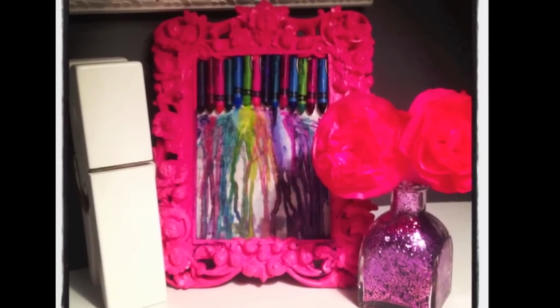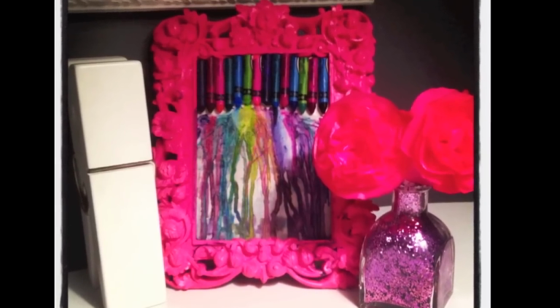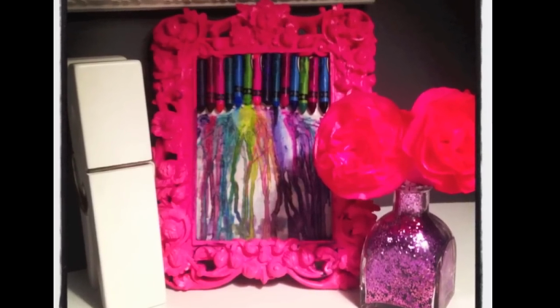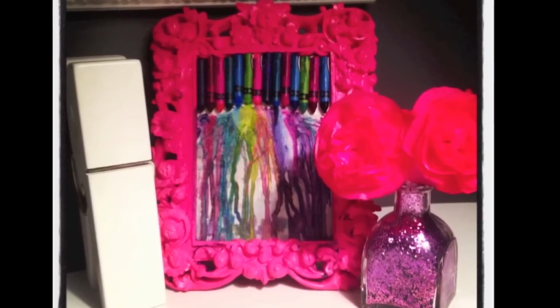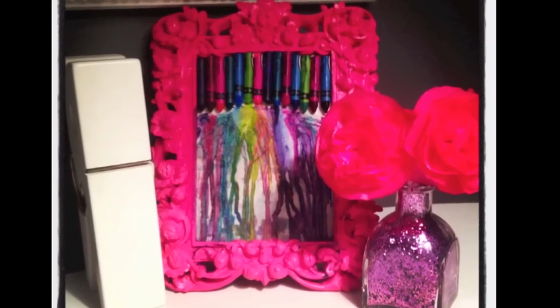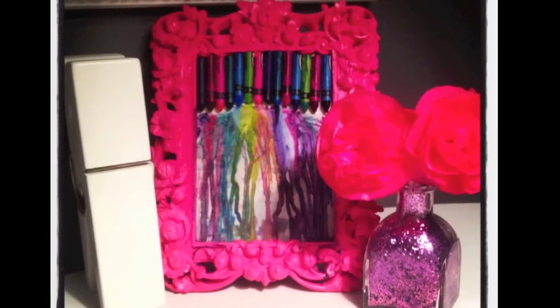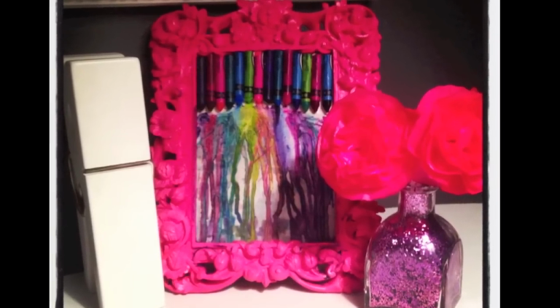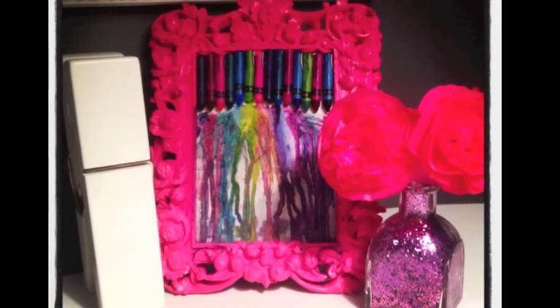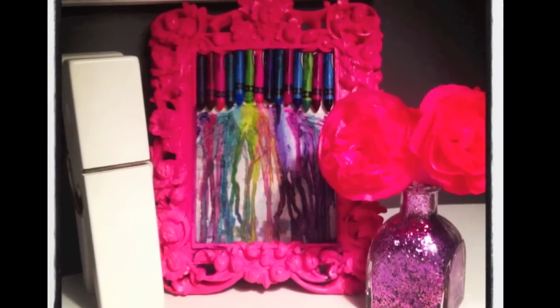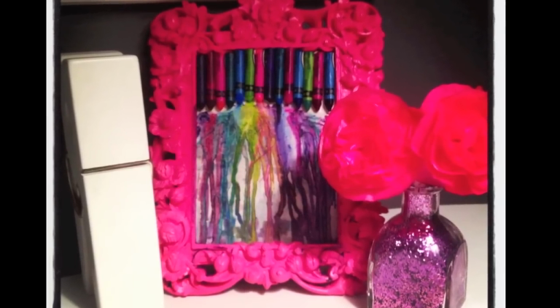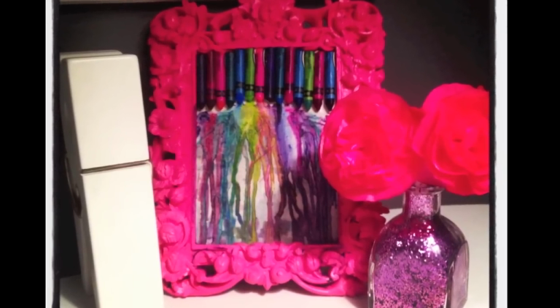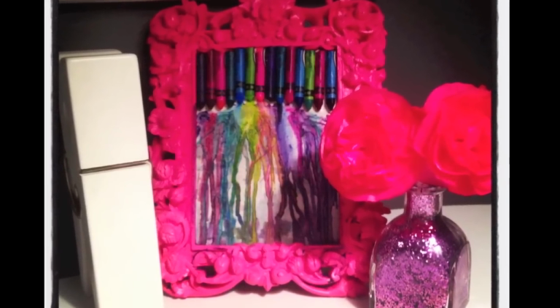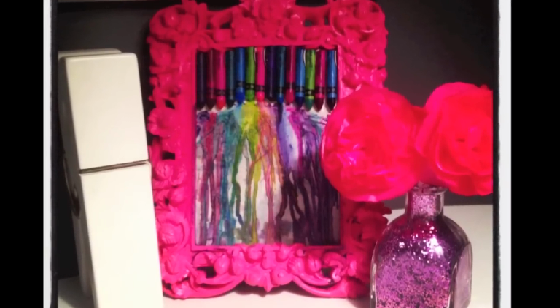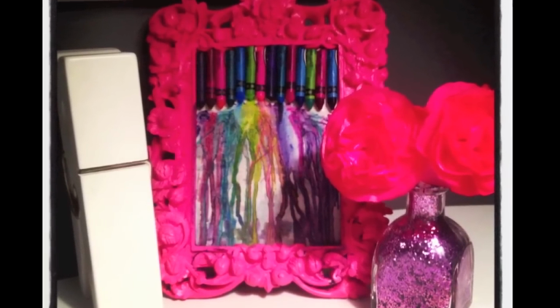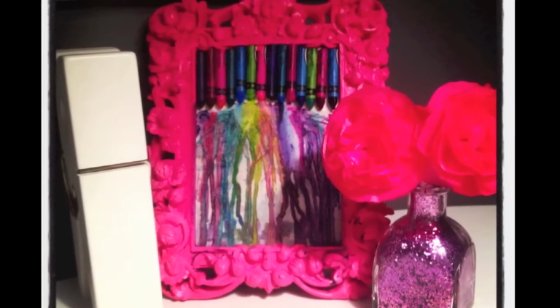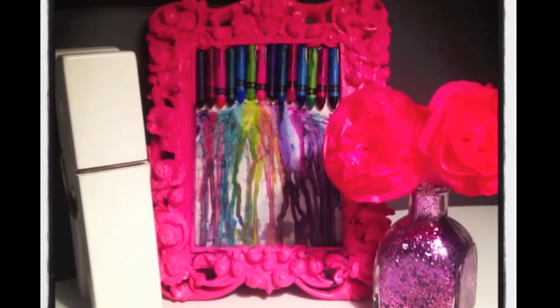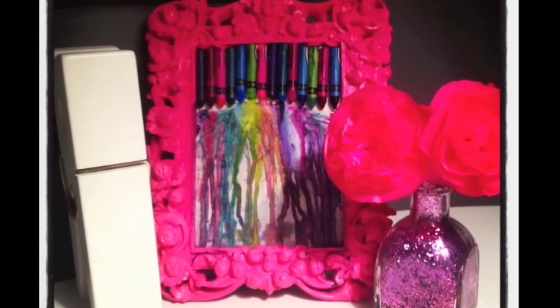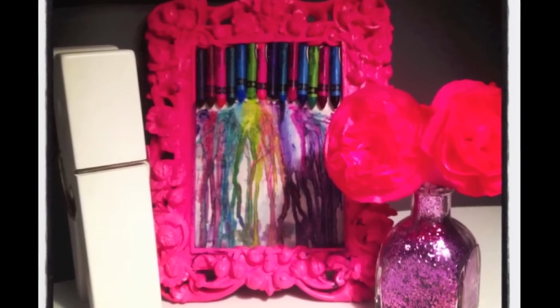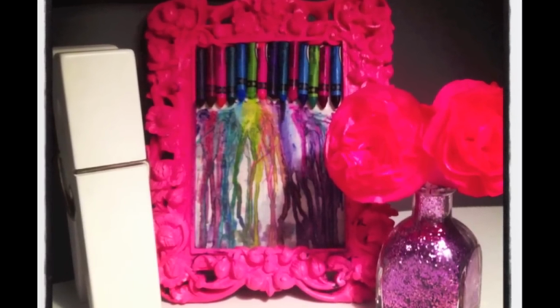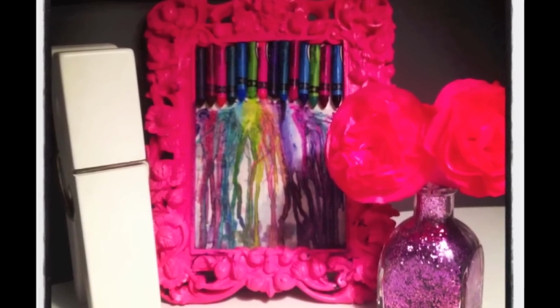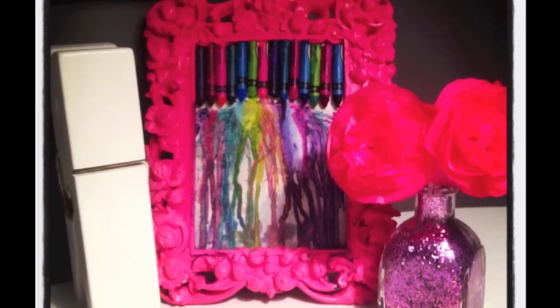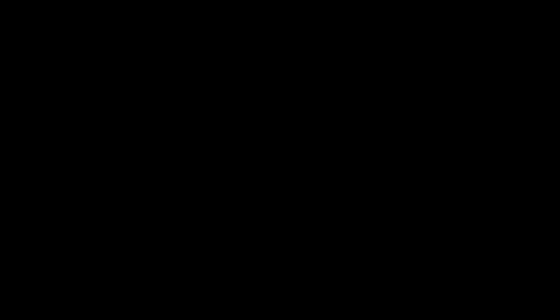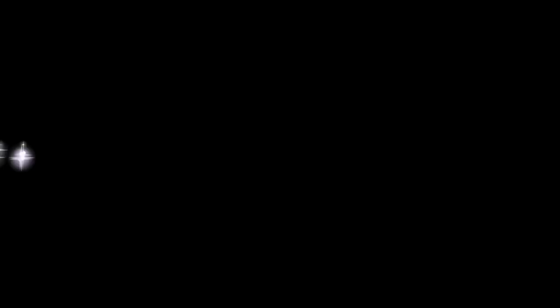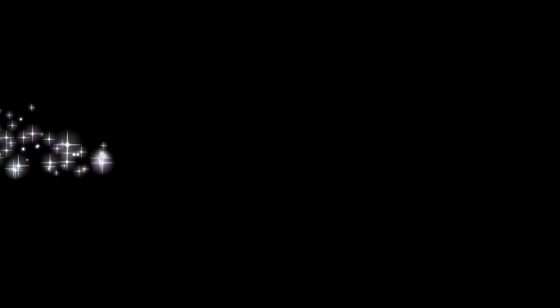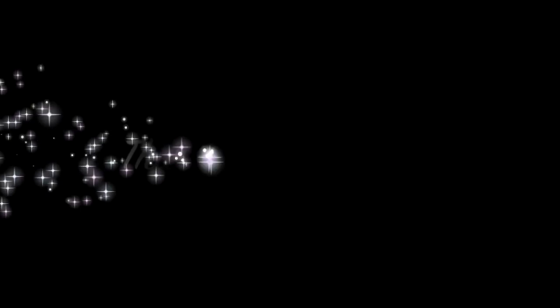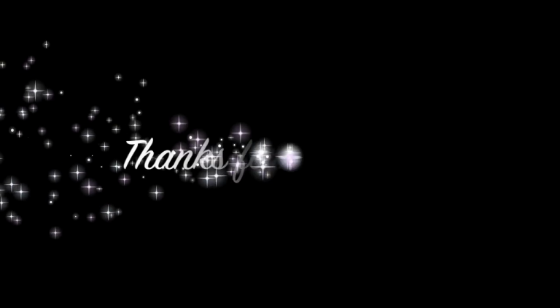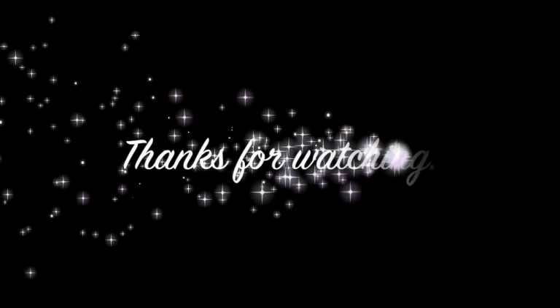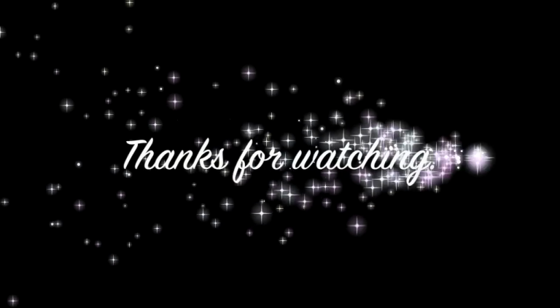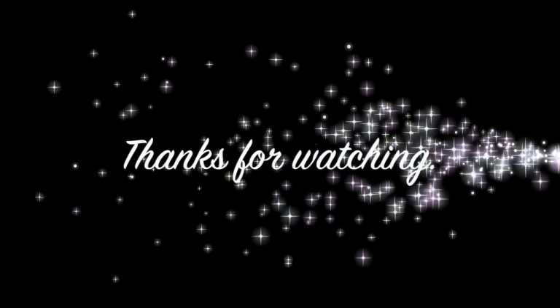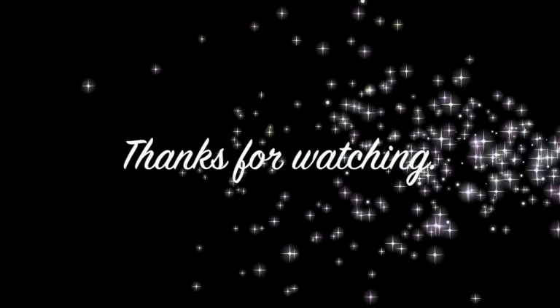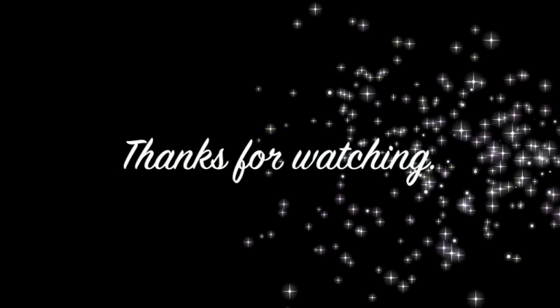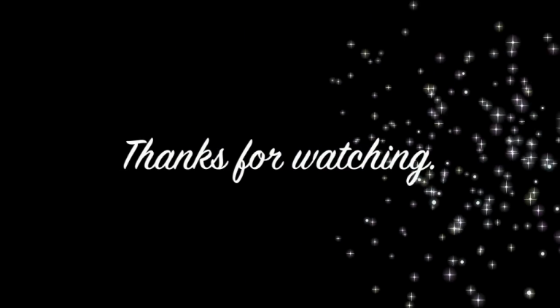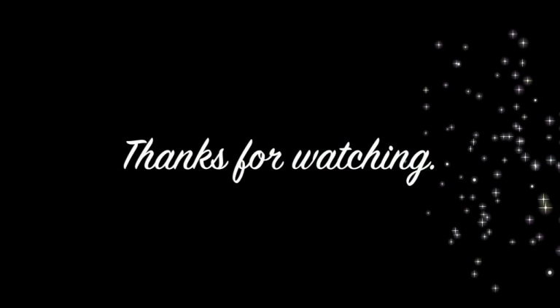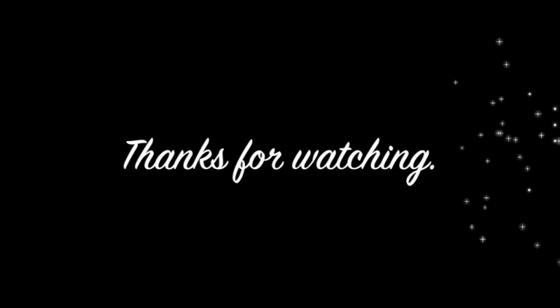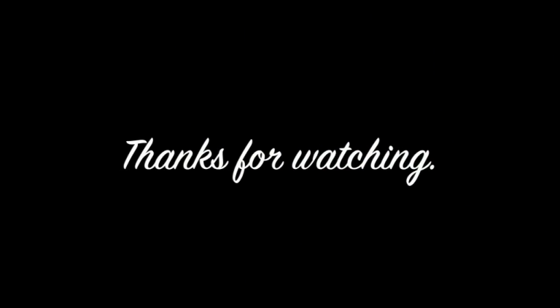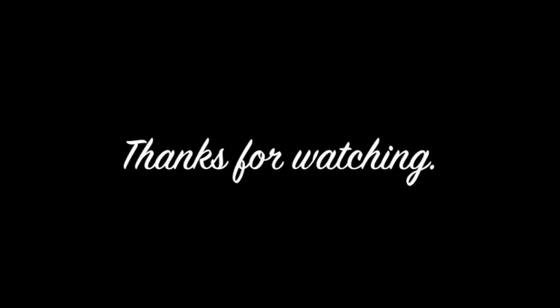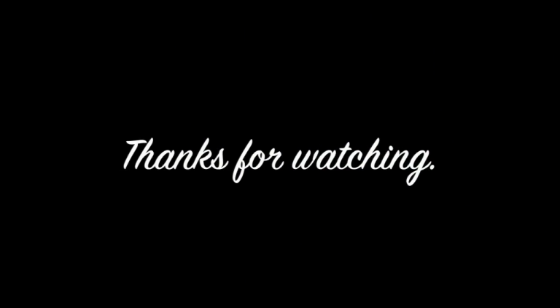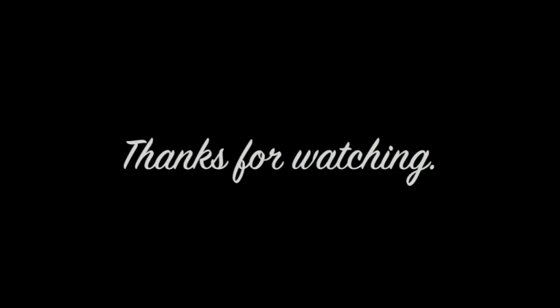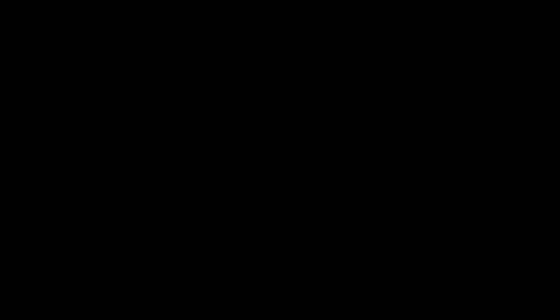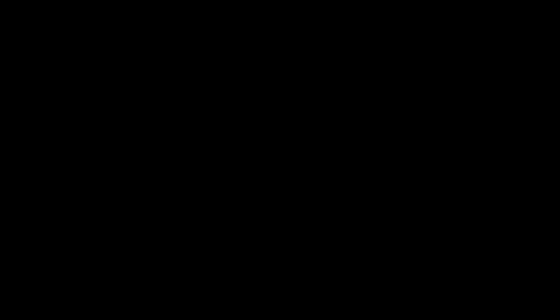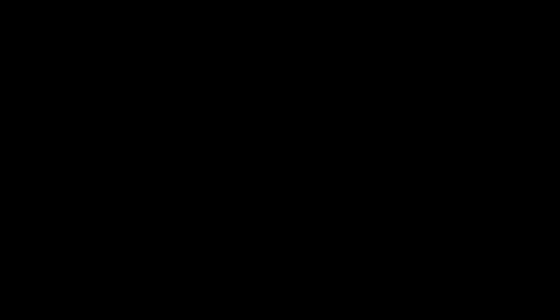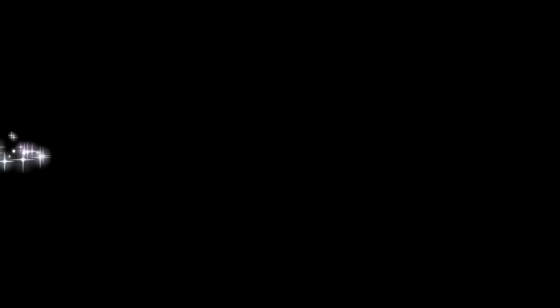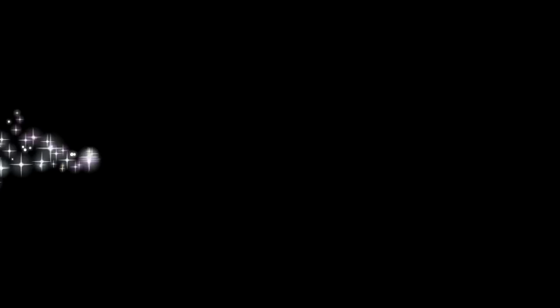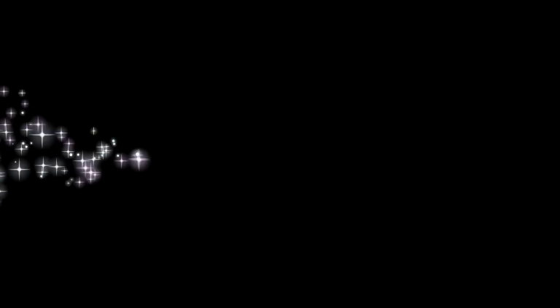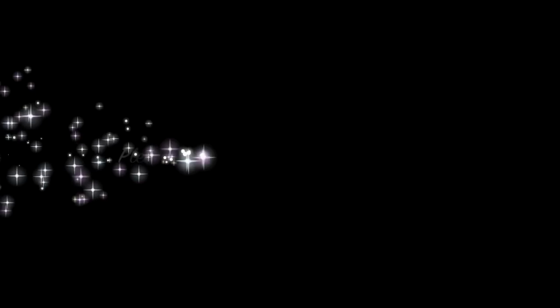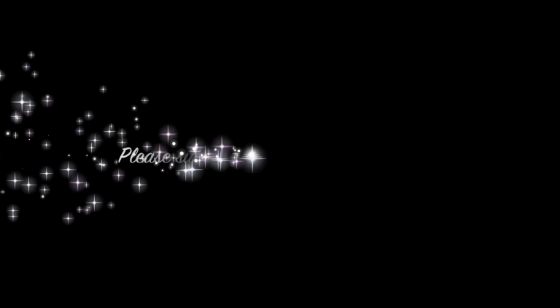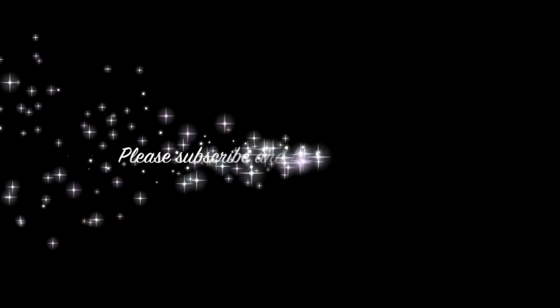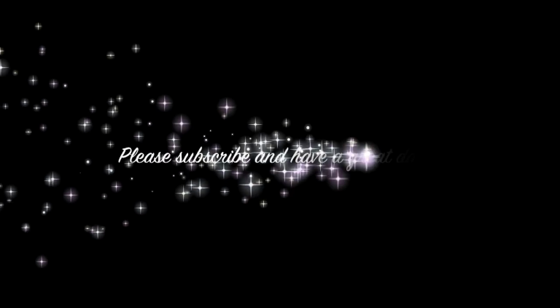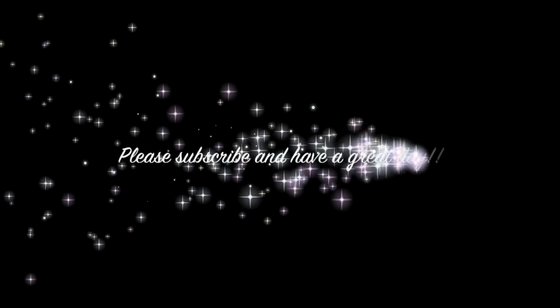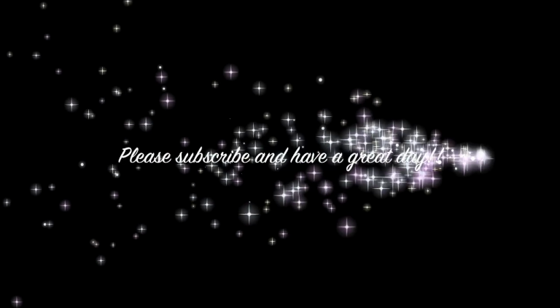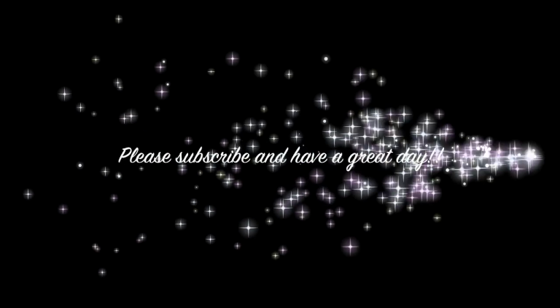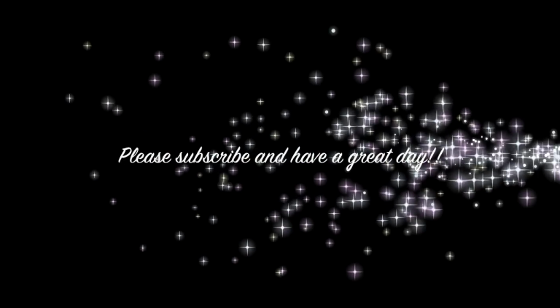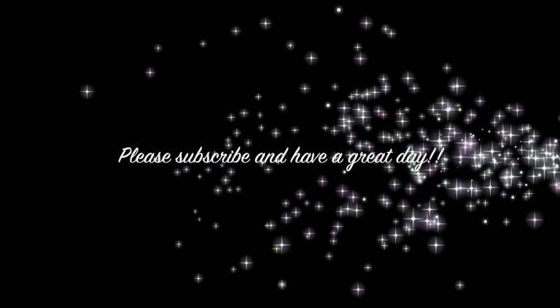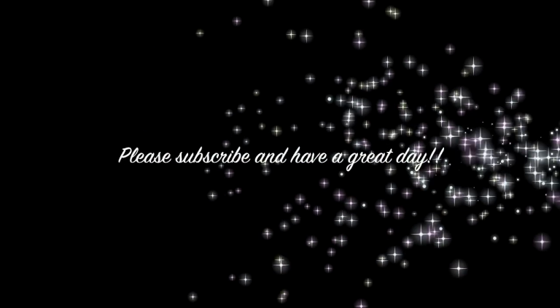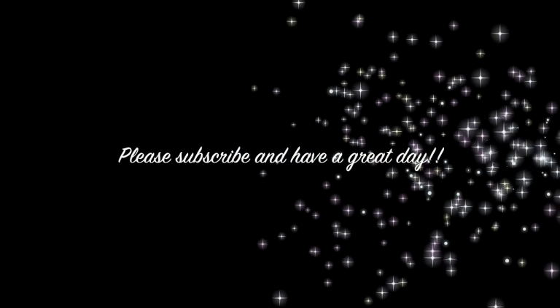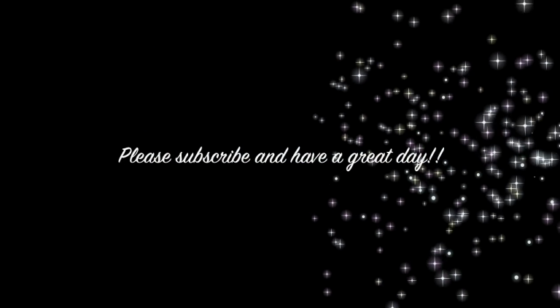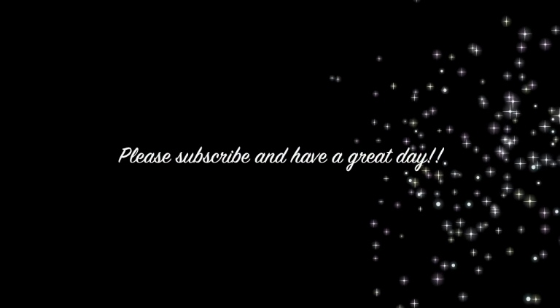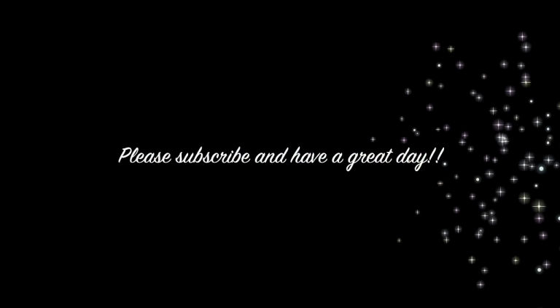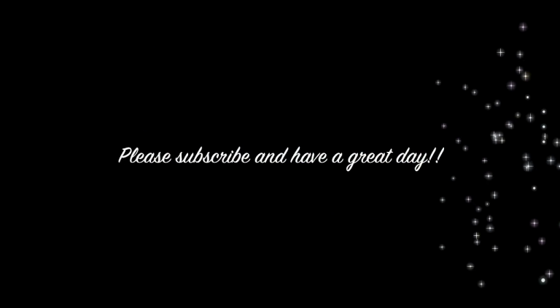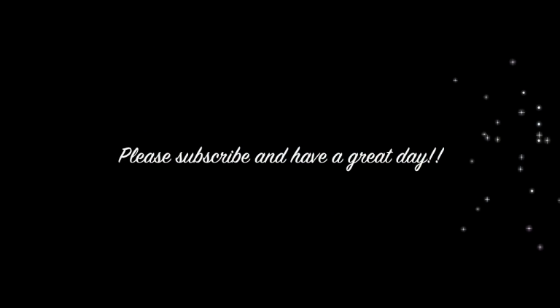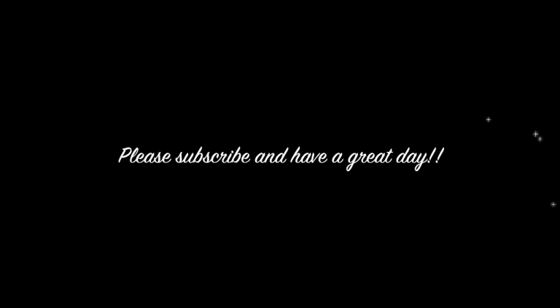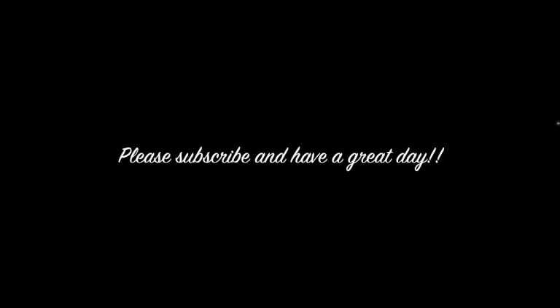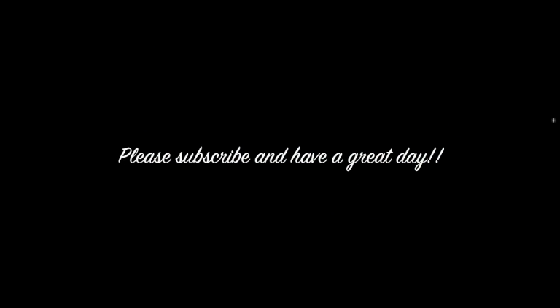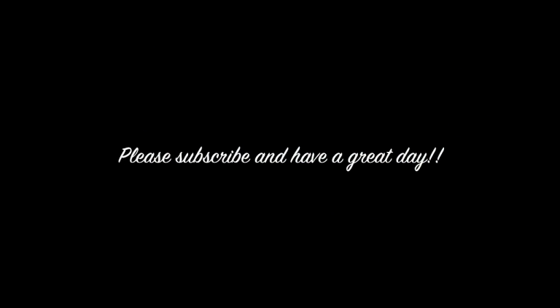Thank y'all so much for watching, I really appreciate it. And if you would like to subscribe, please do so. Have a good day. Bye-bye.